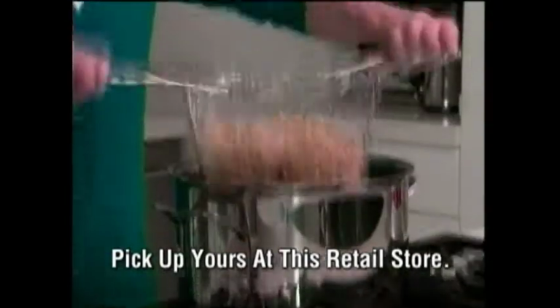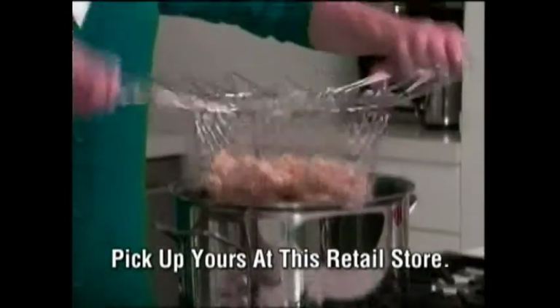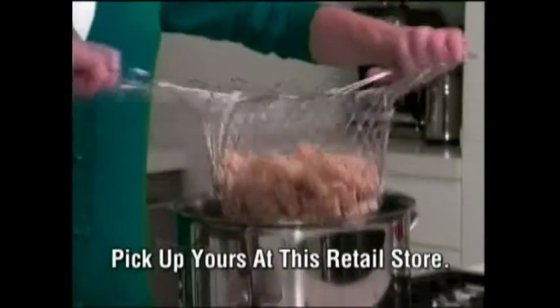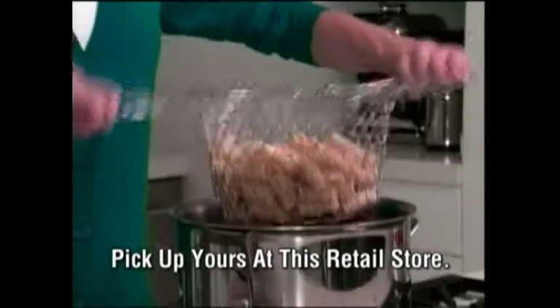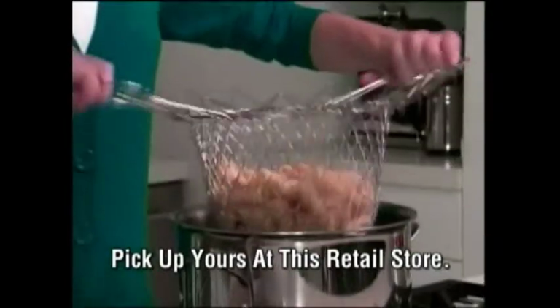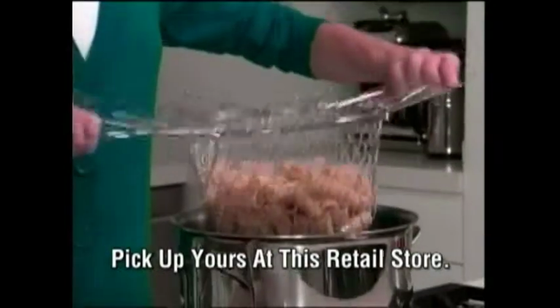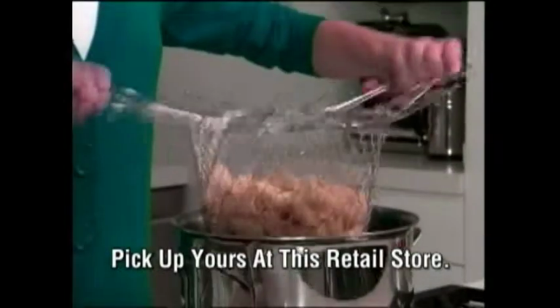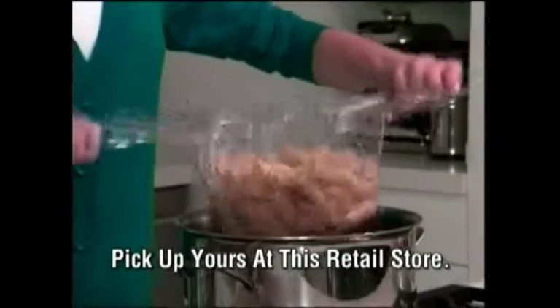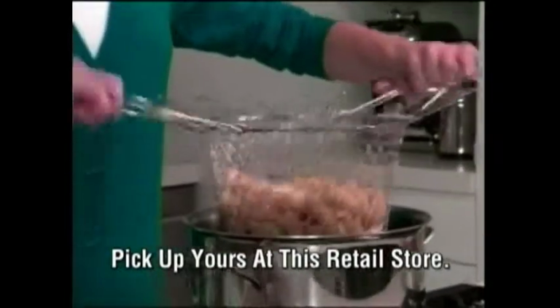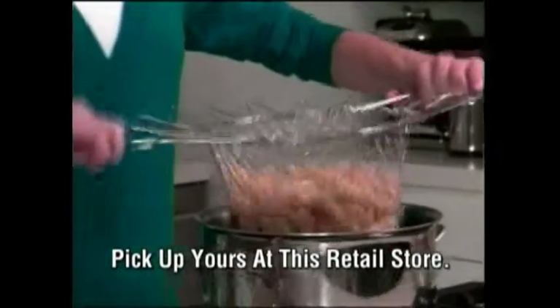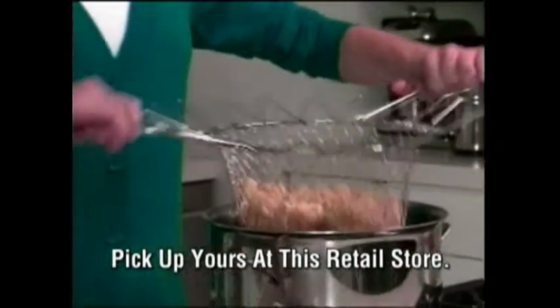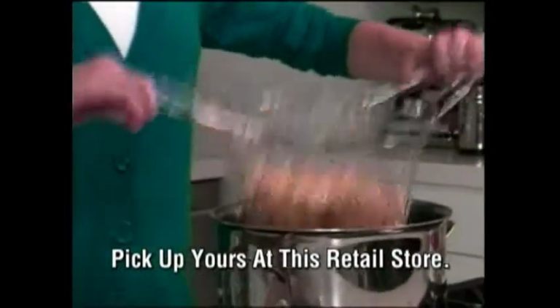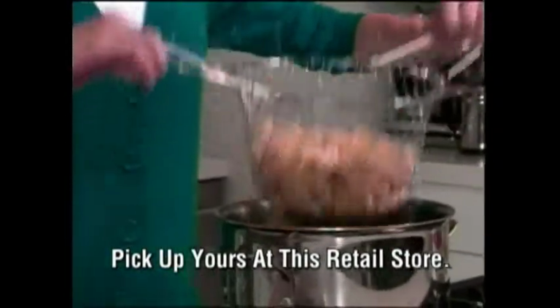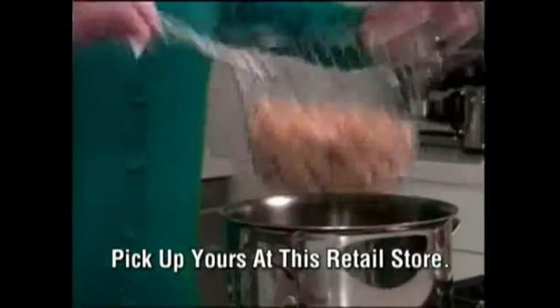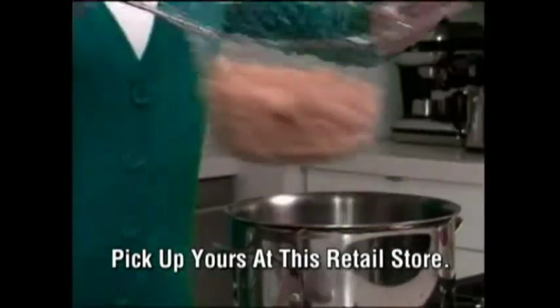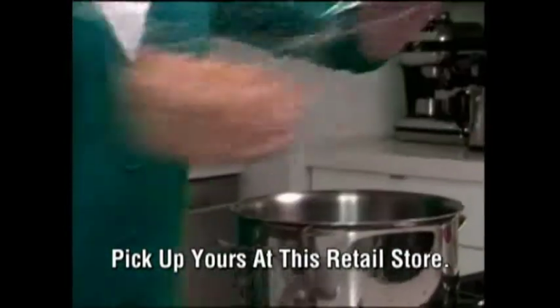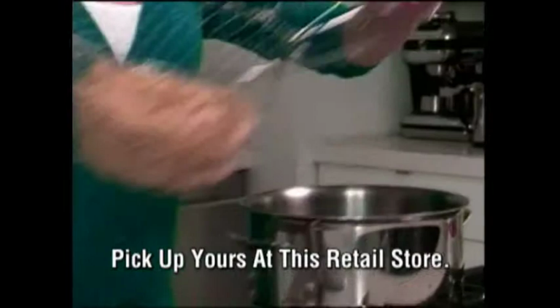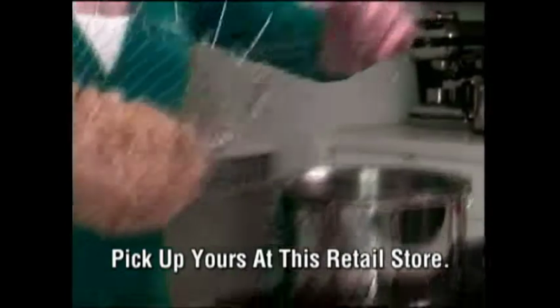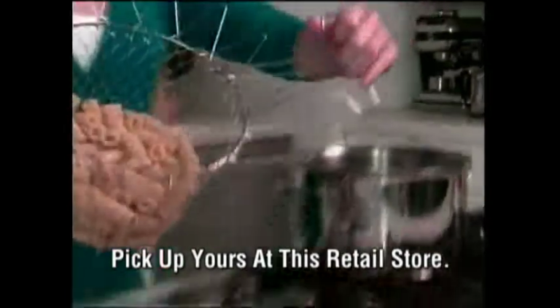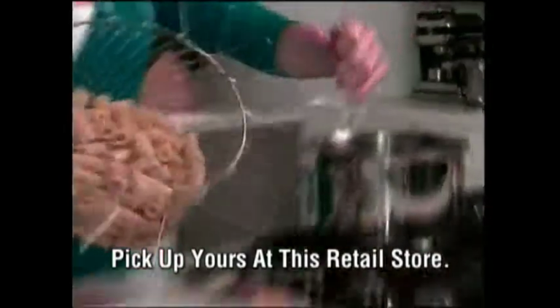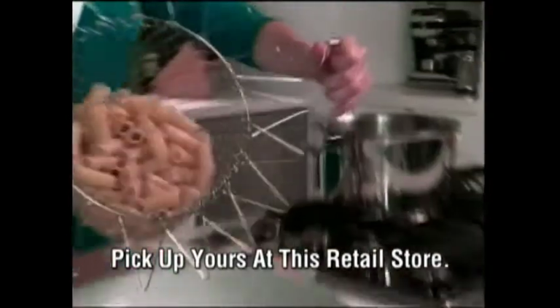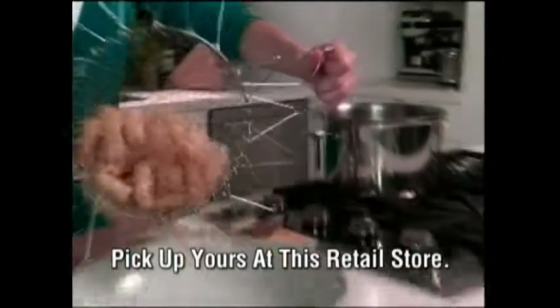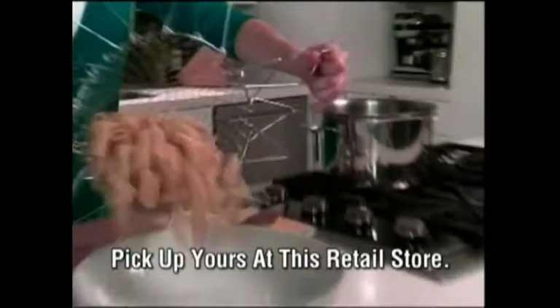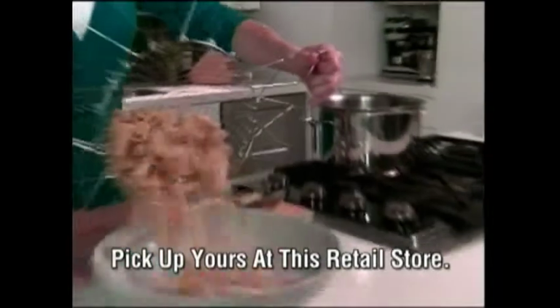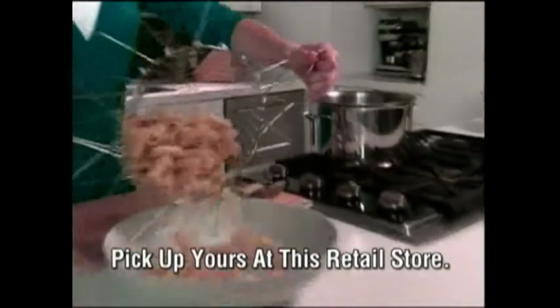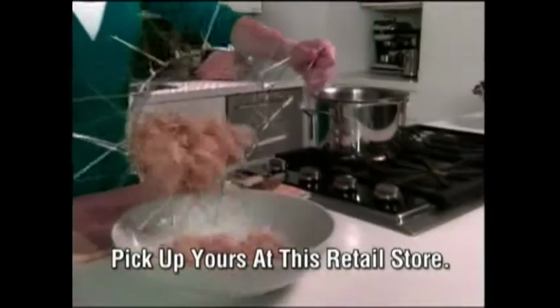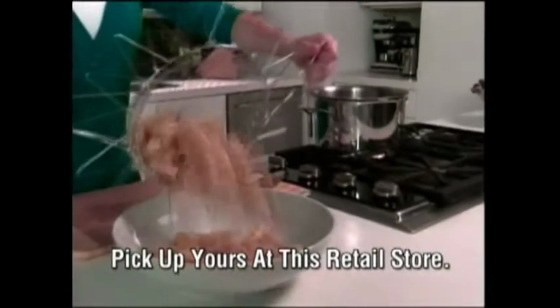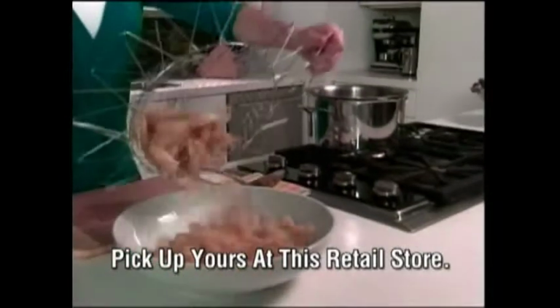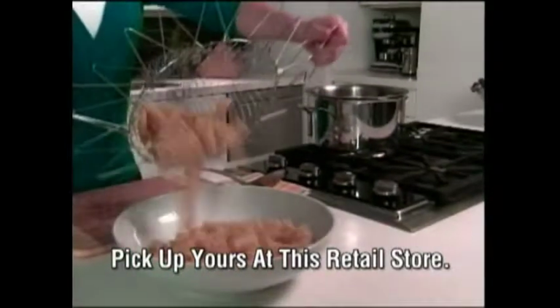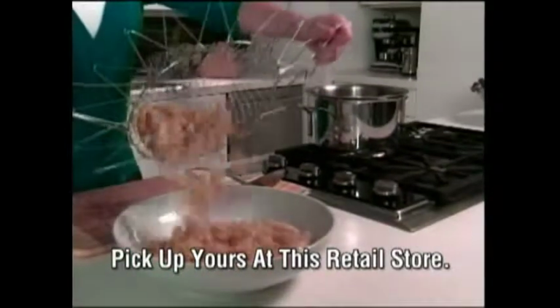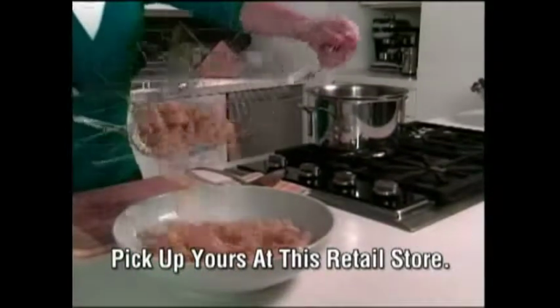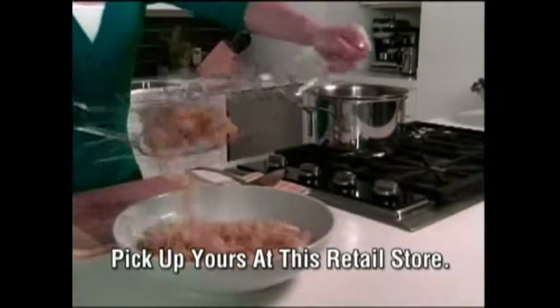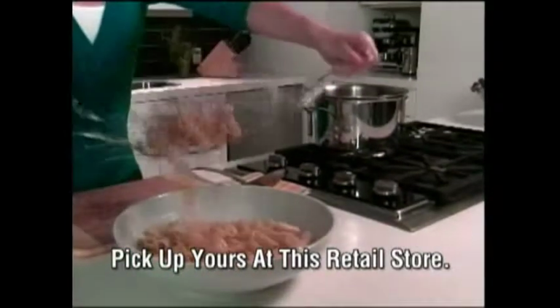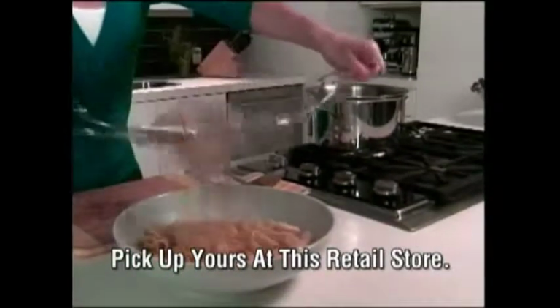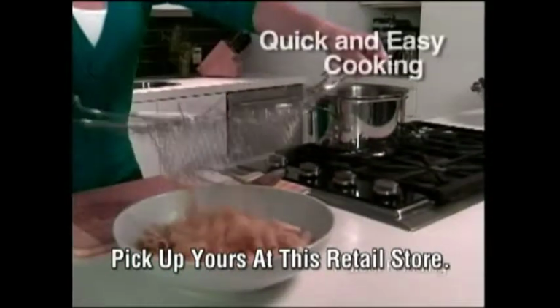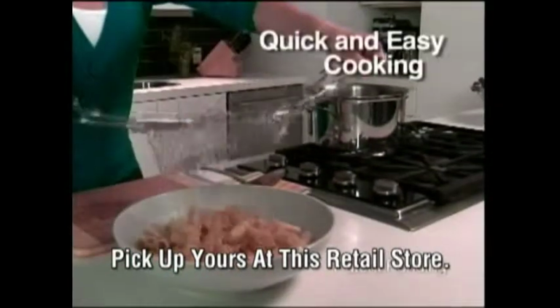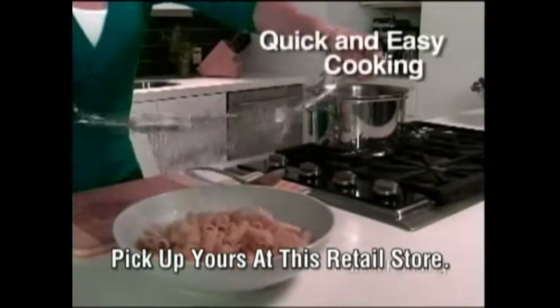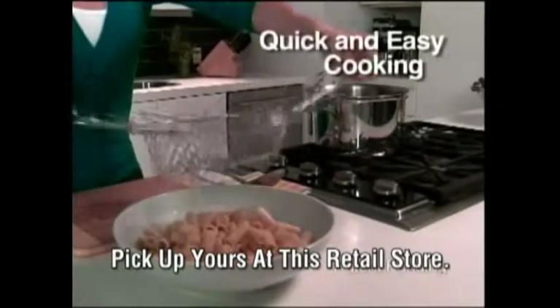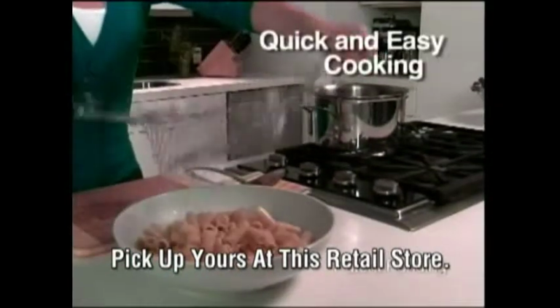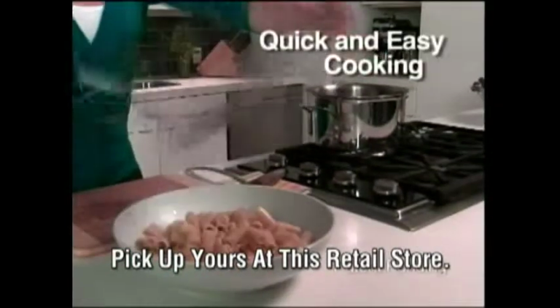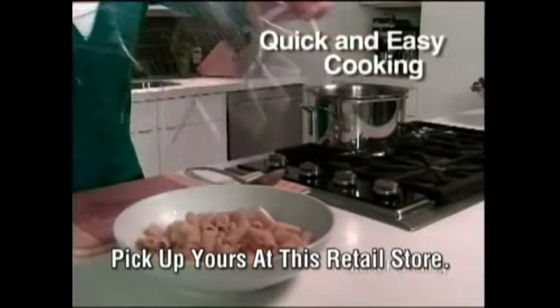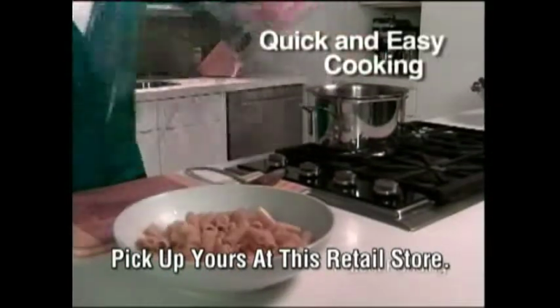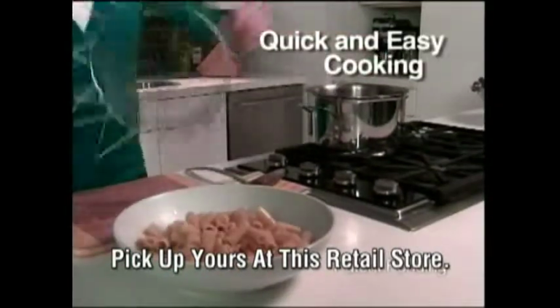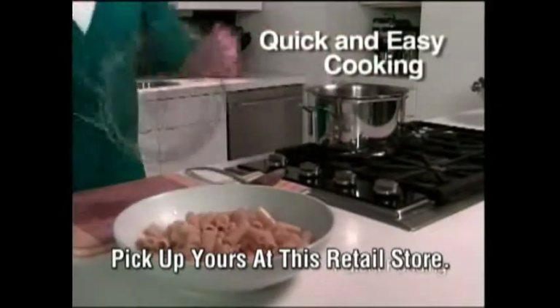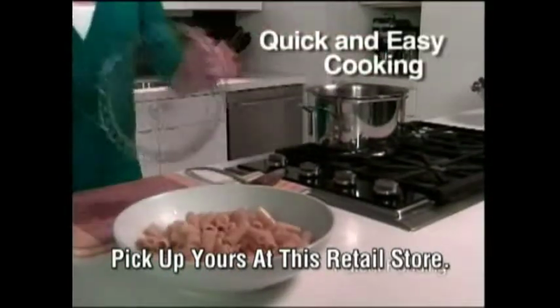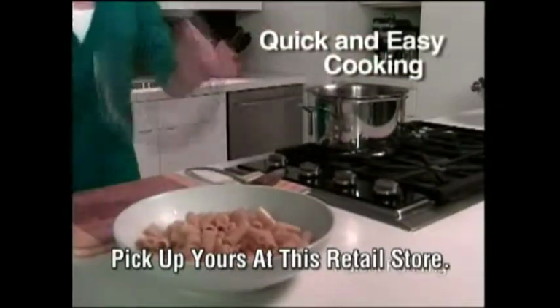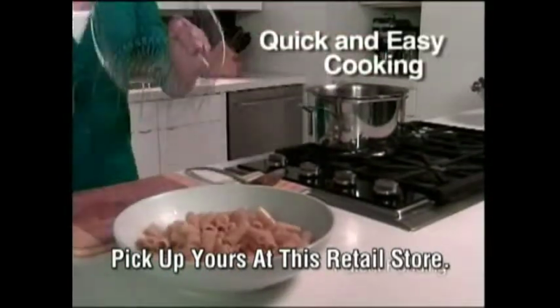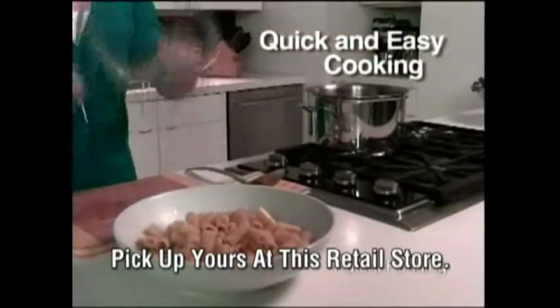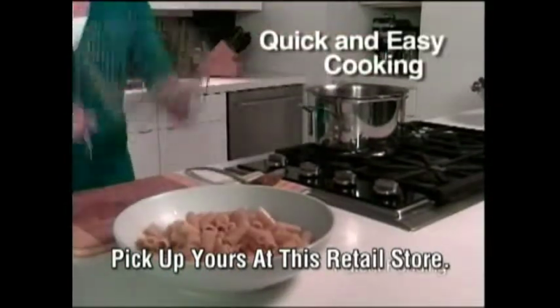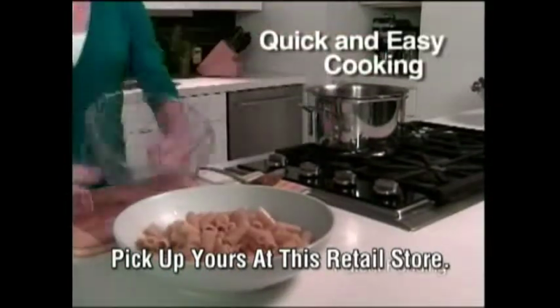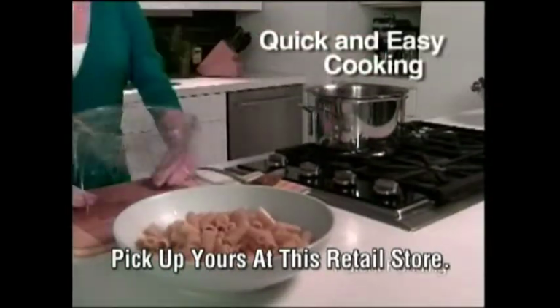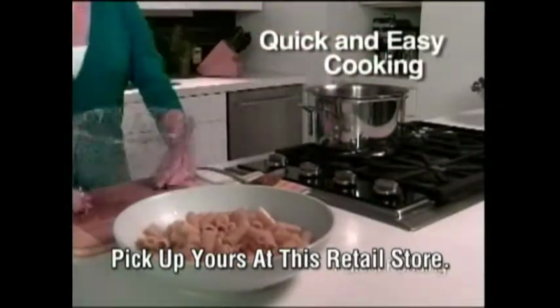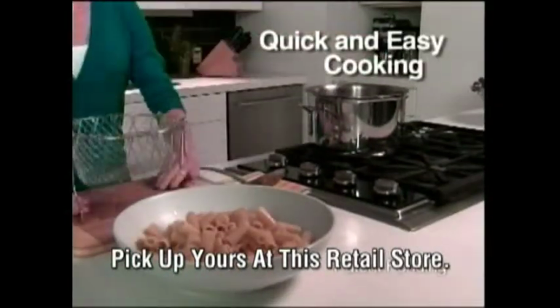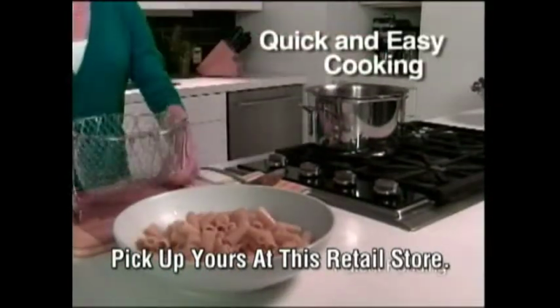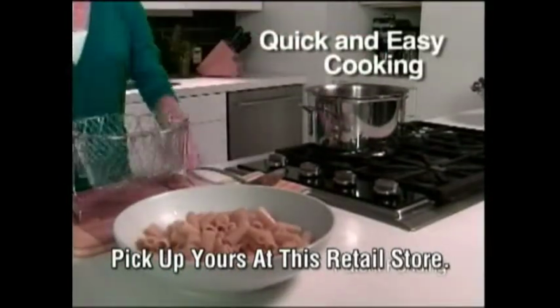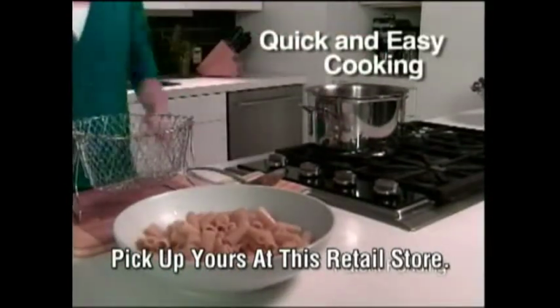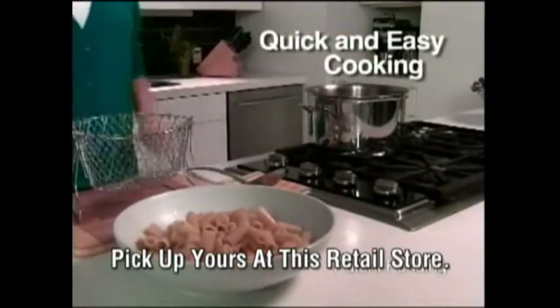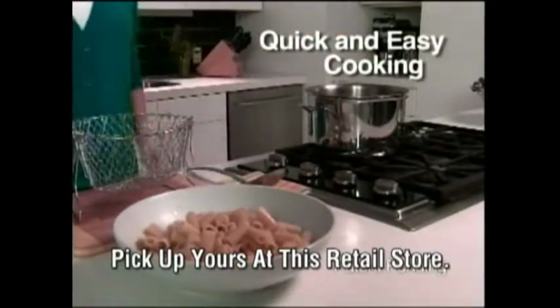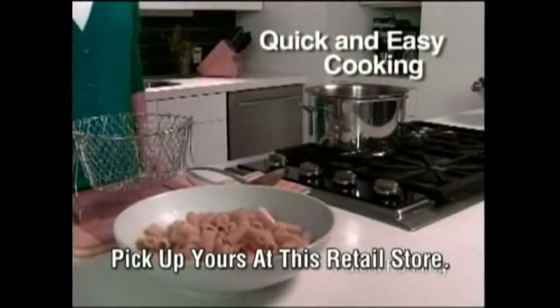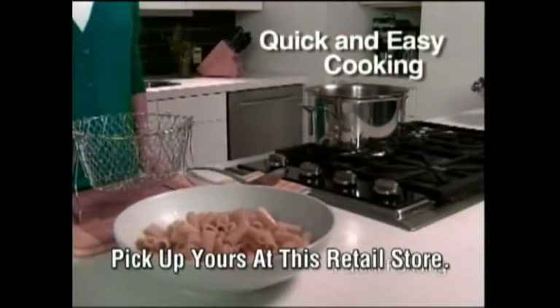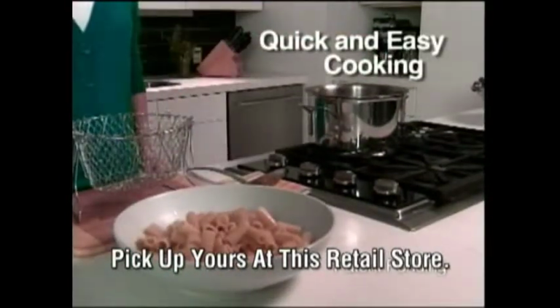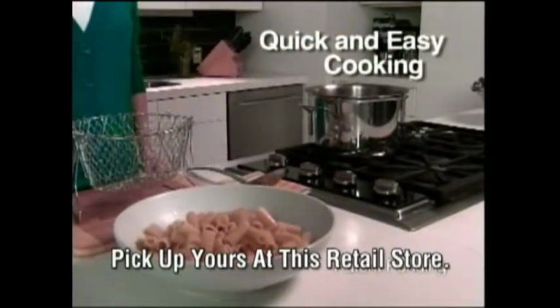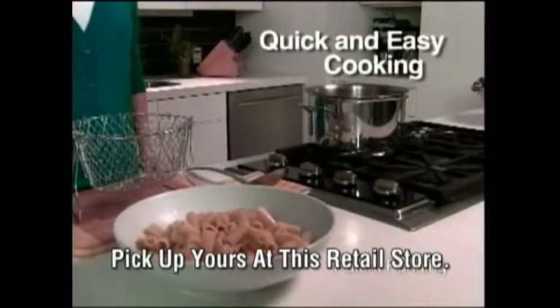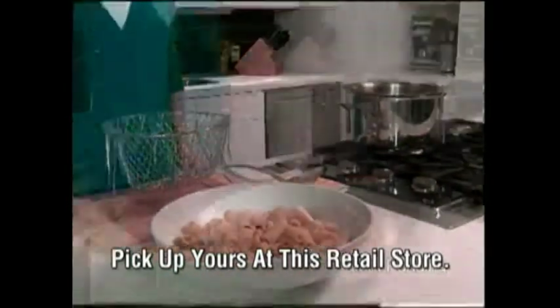Amazing! When the pasta's done, just grab the handles and go right from the pot to the plate. Leave that hot pot alone until it cools.